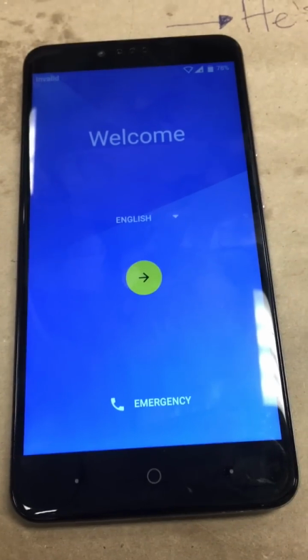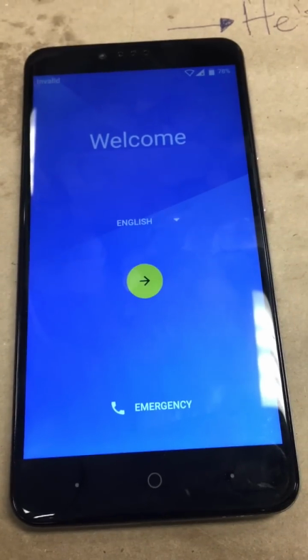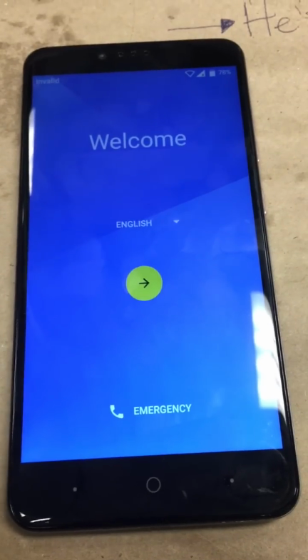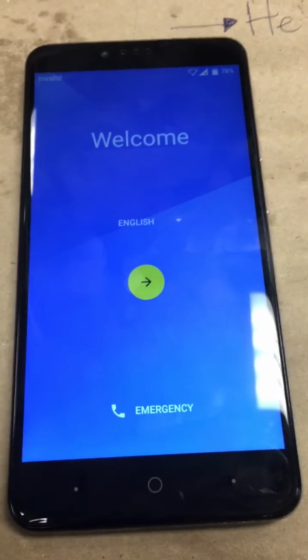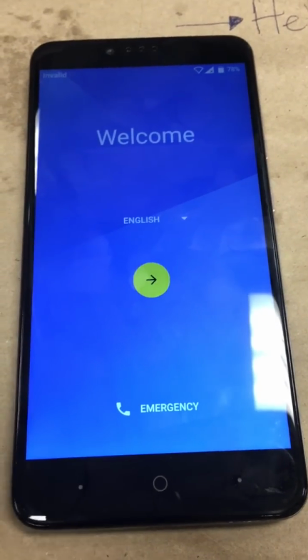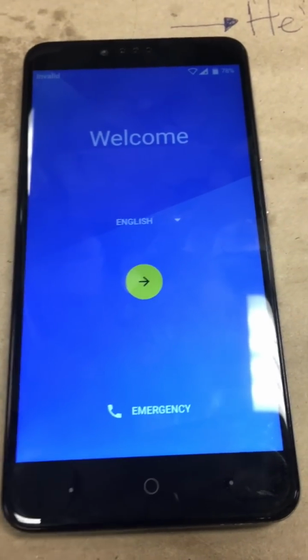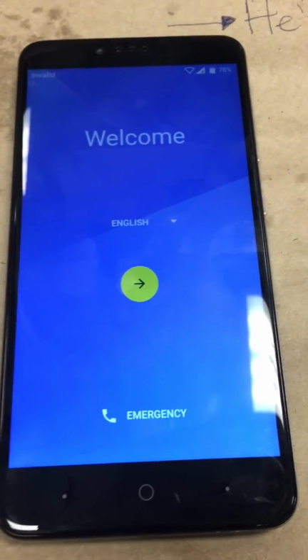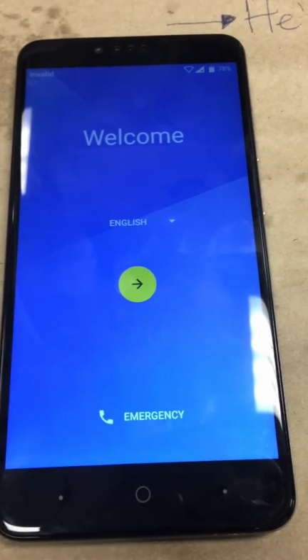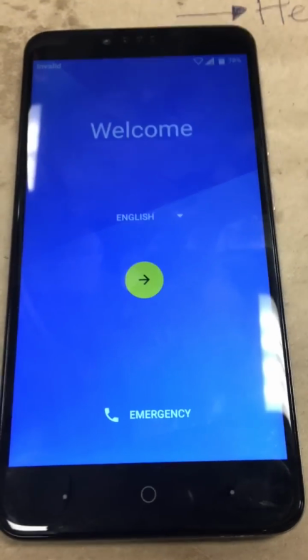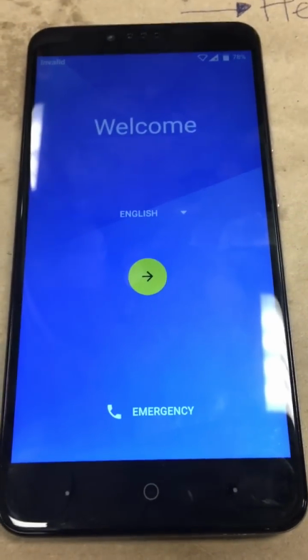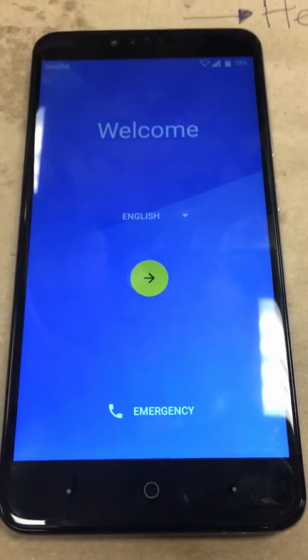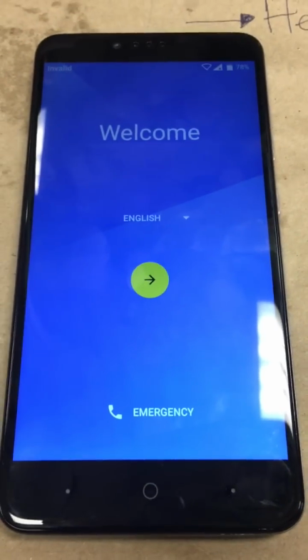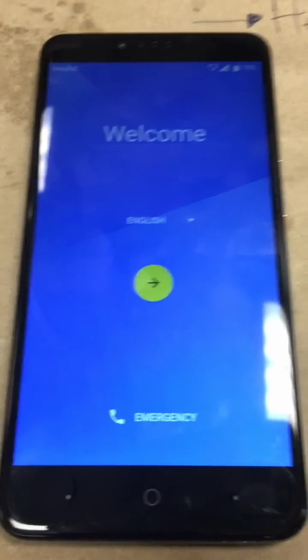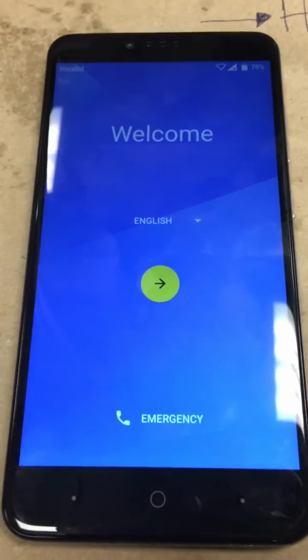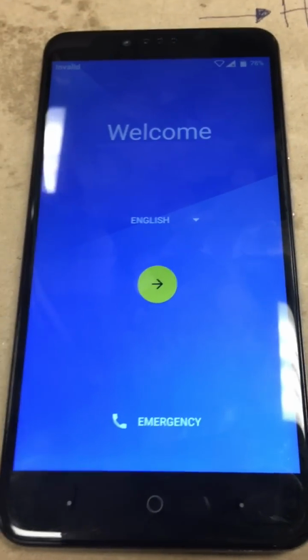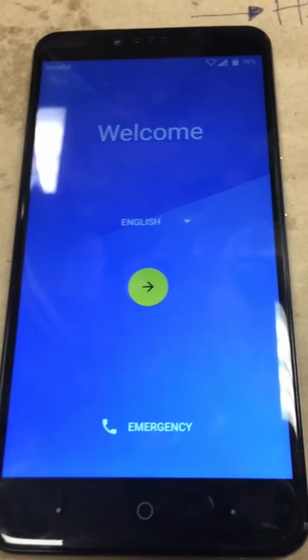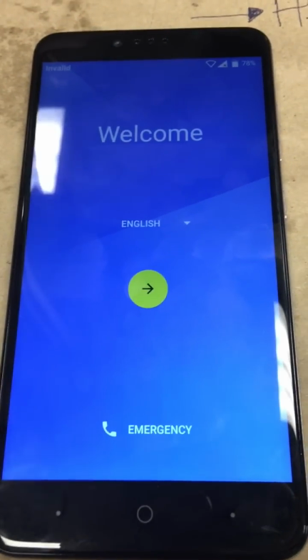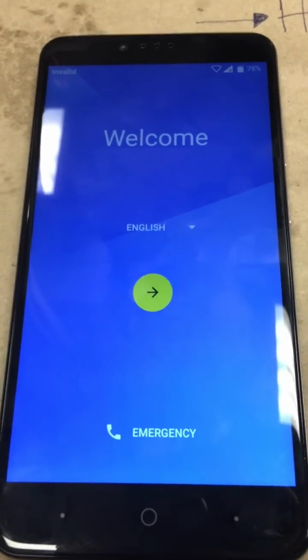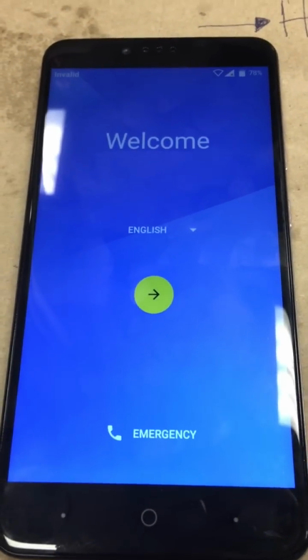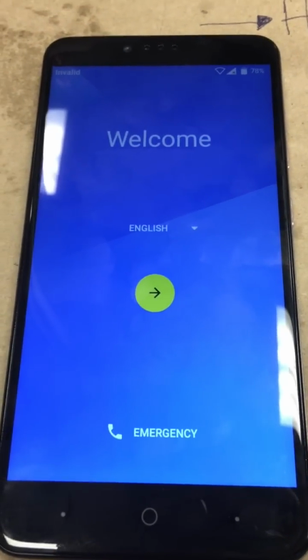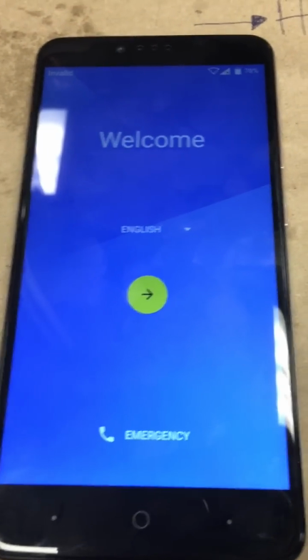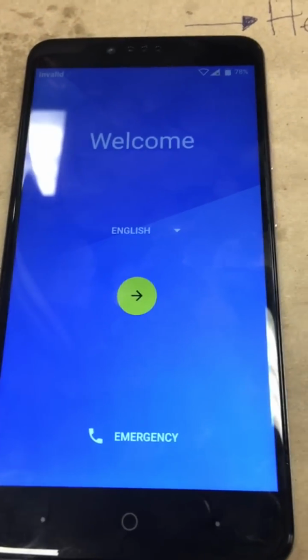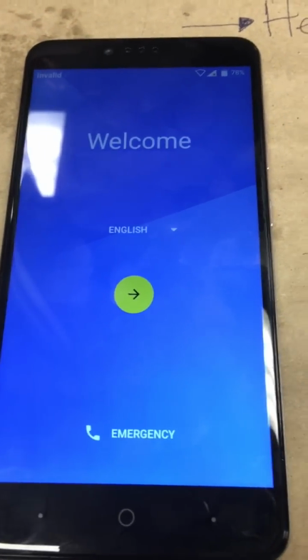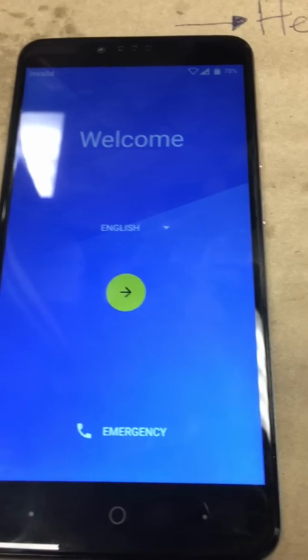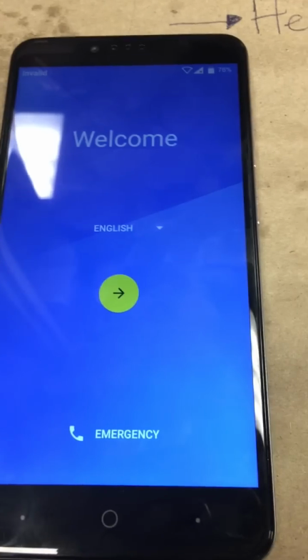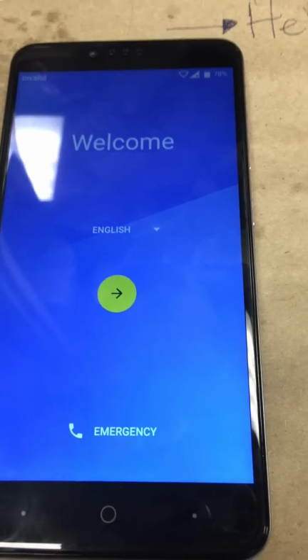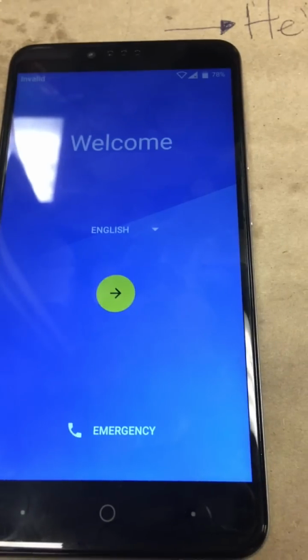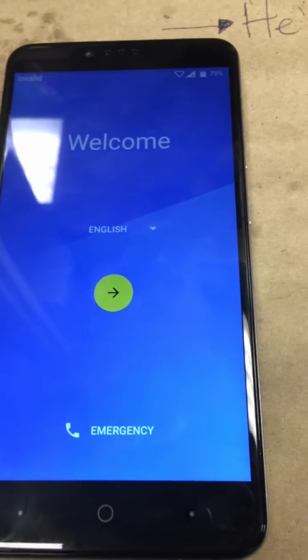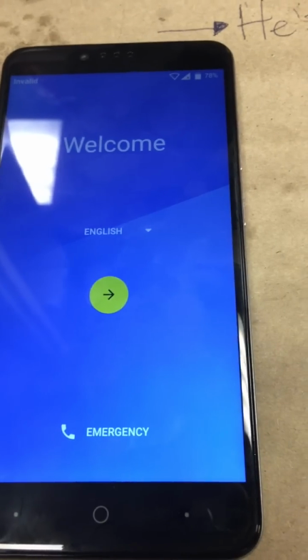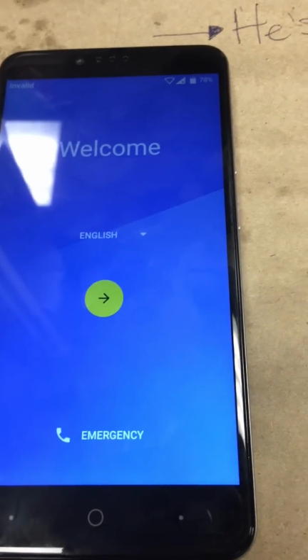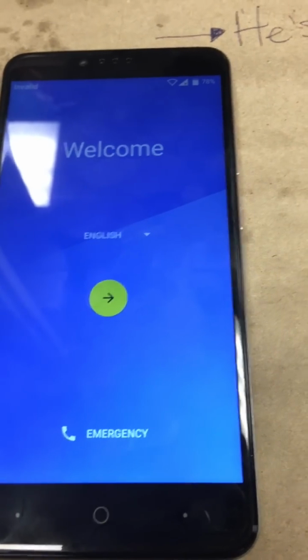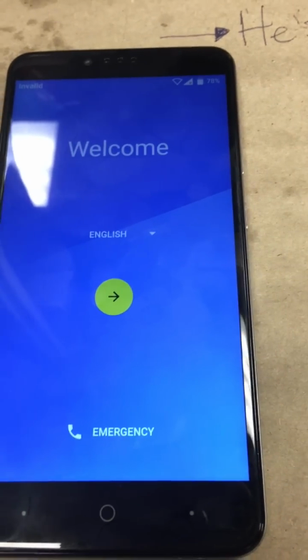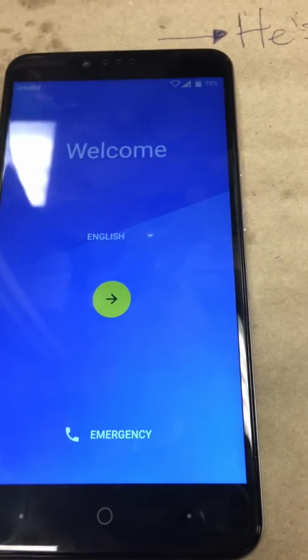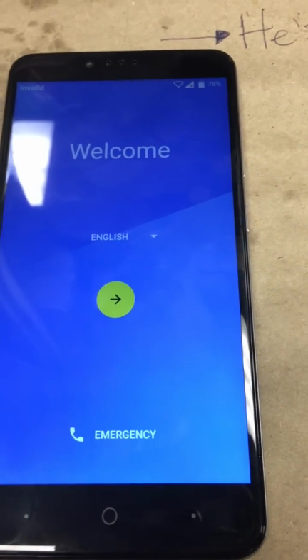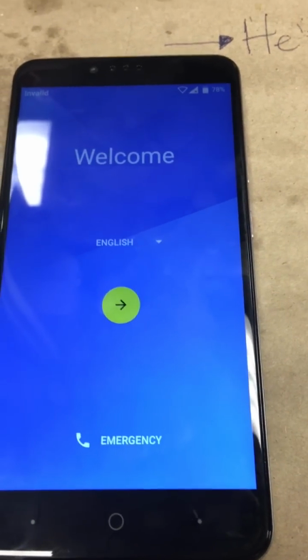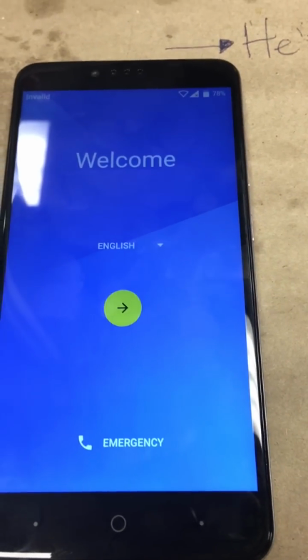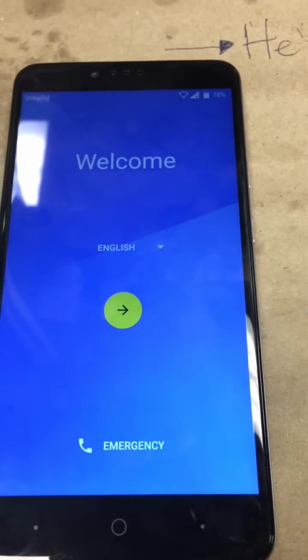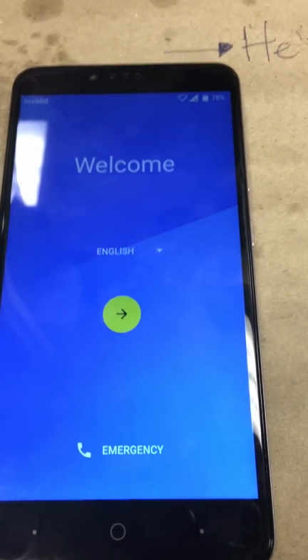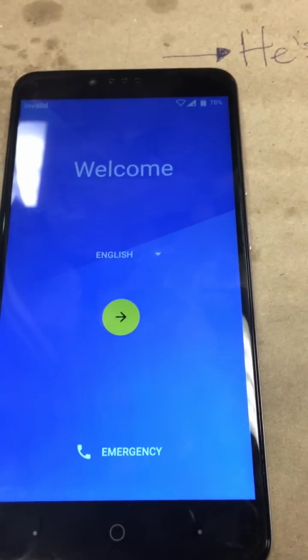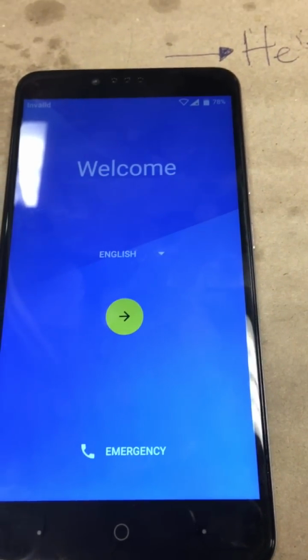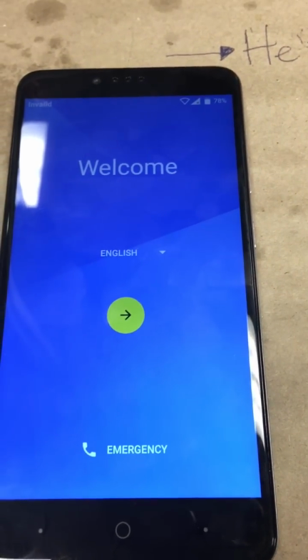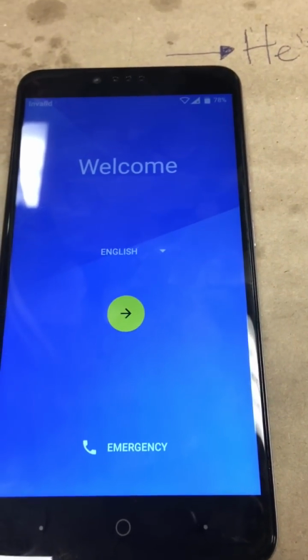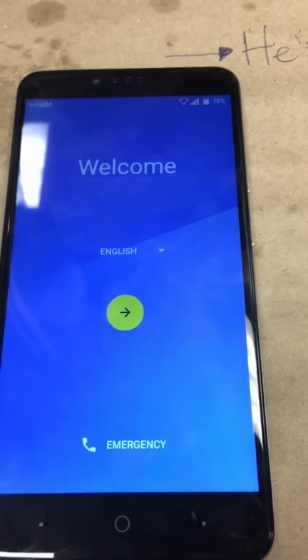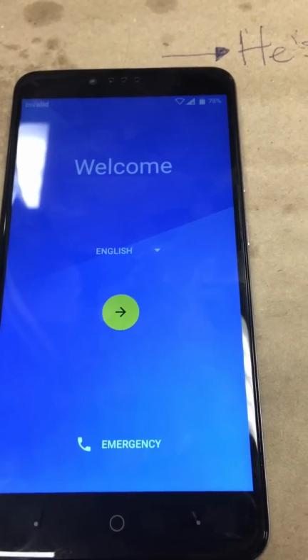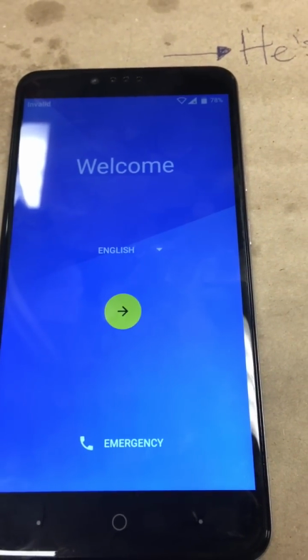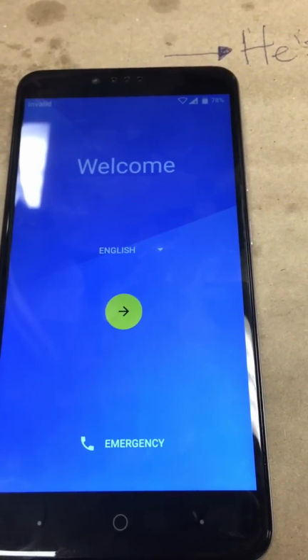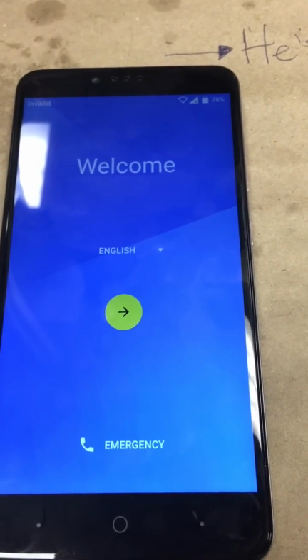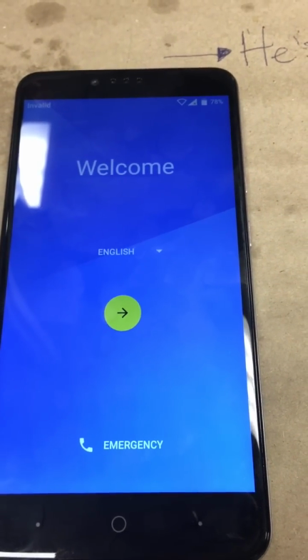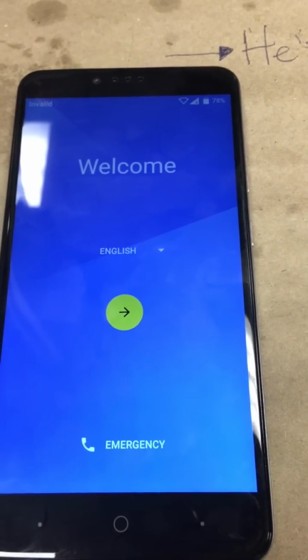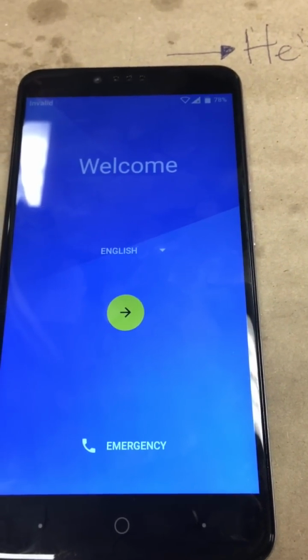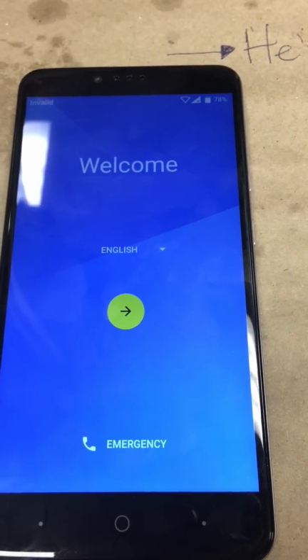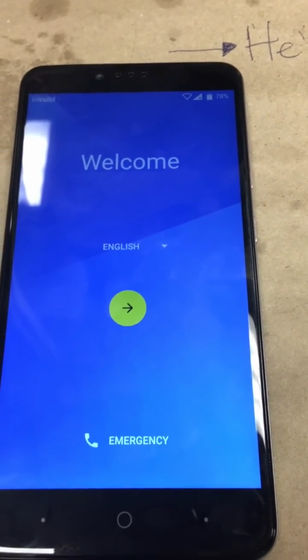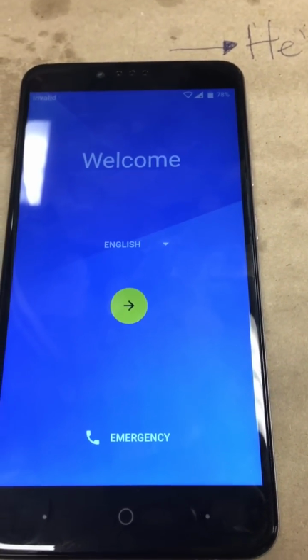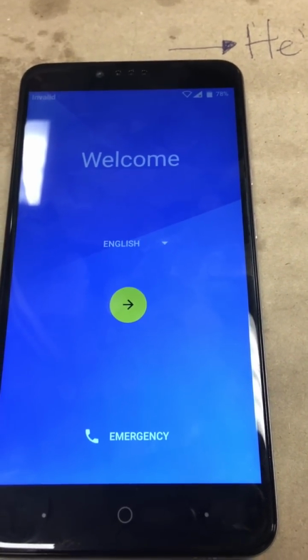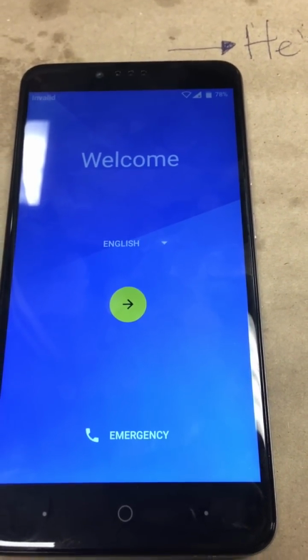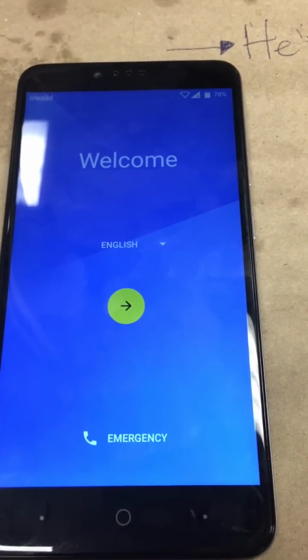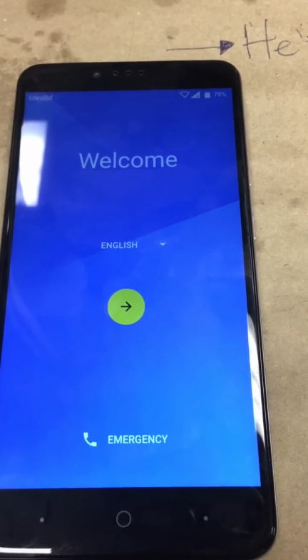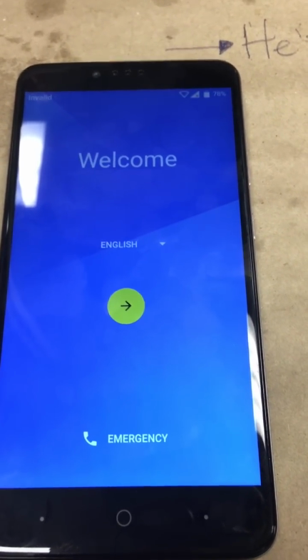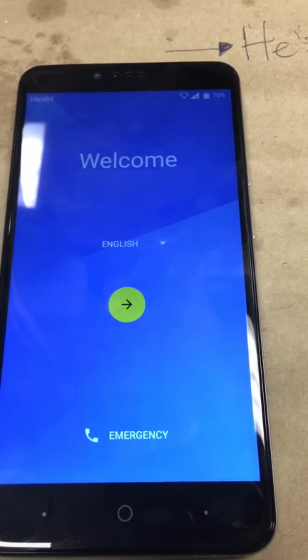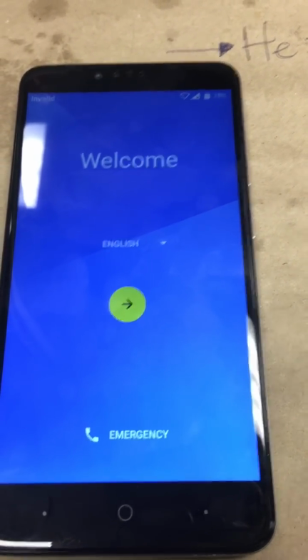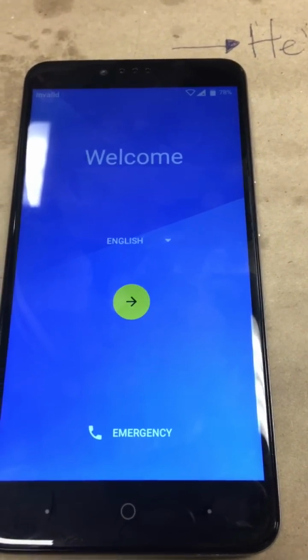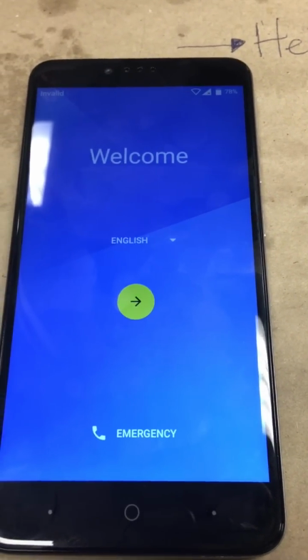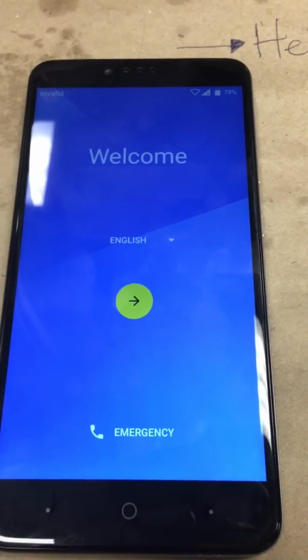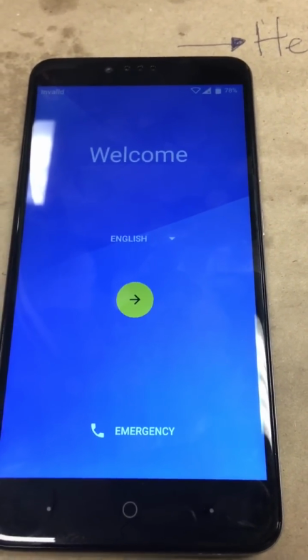Alright guys, today I'll be showing you how to remove the FRP lock on the ZTE Max Pro from MetroPCS.